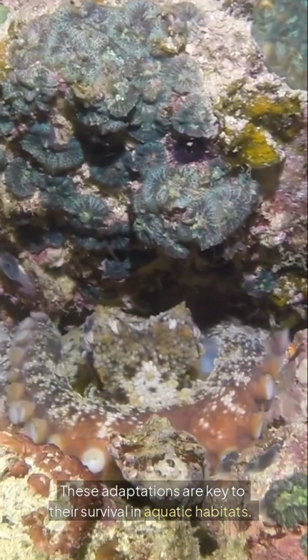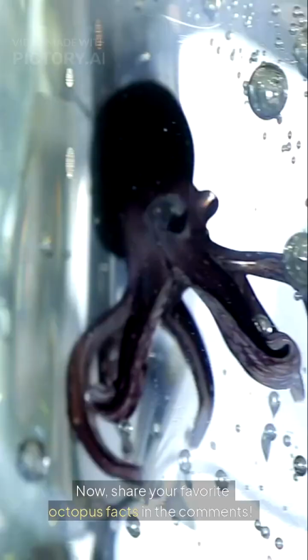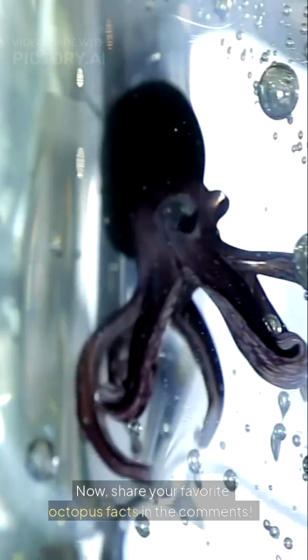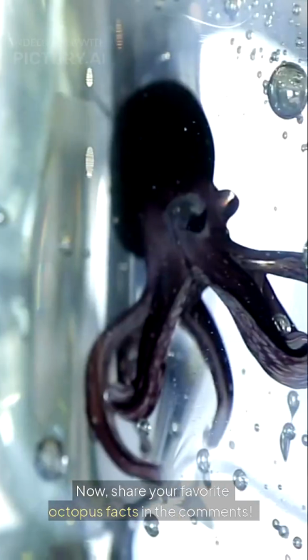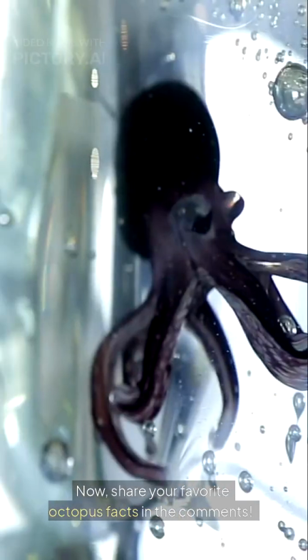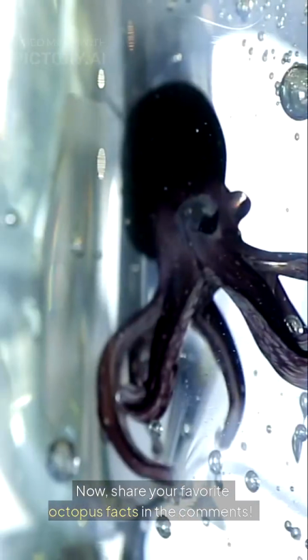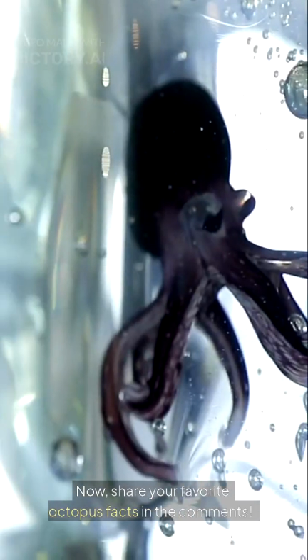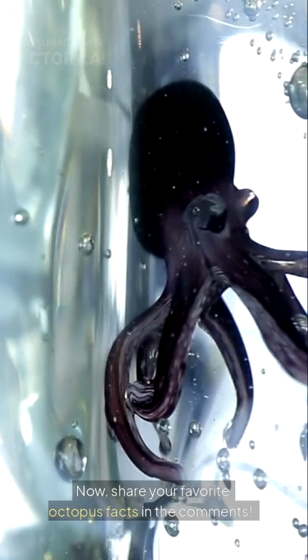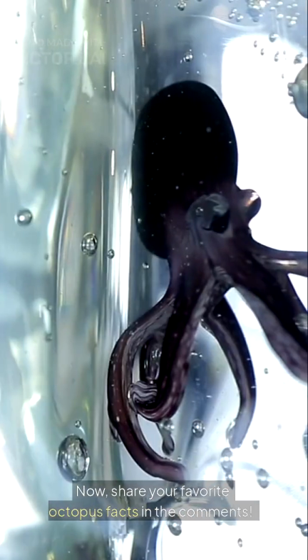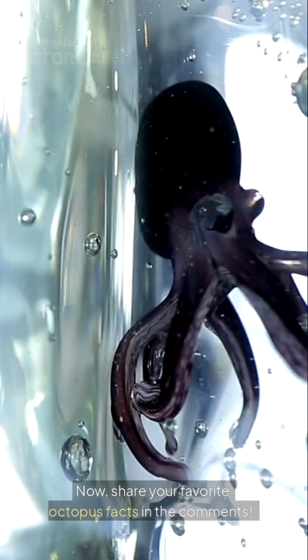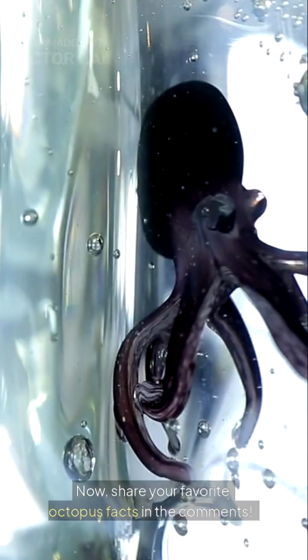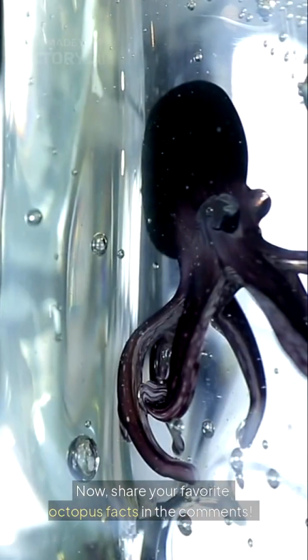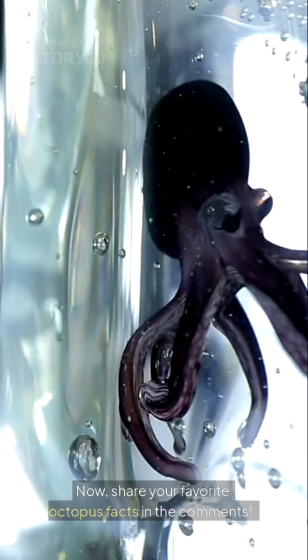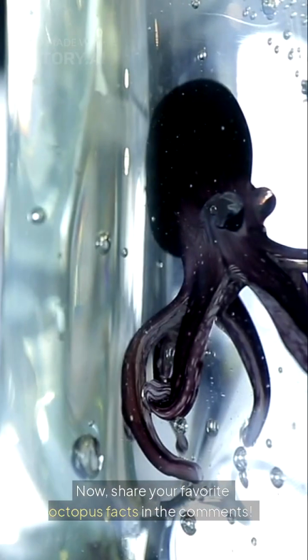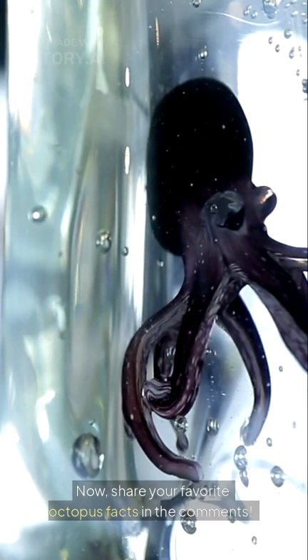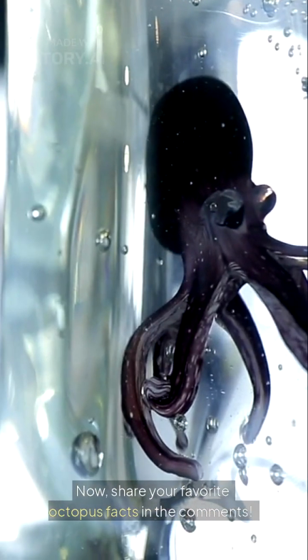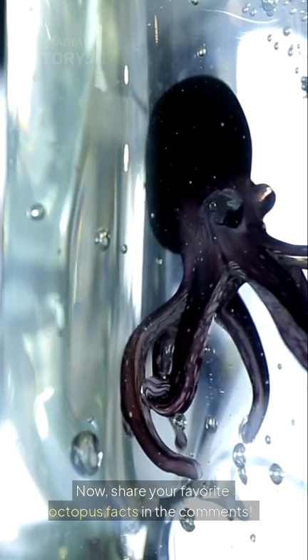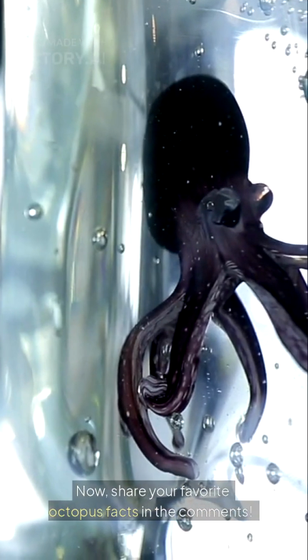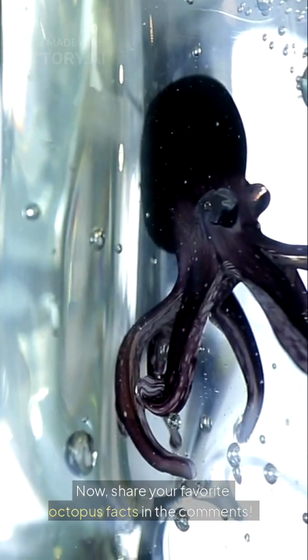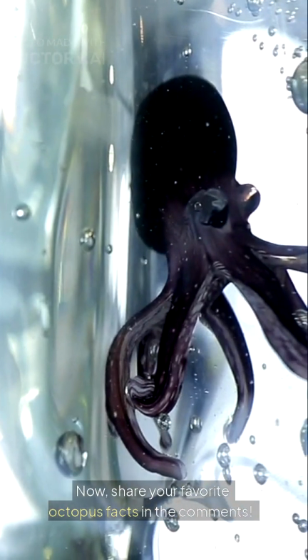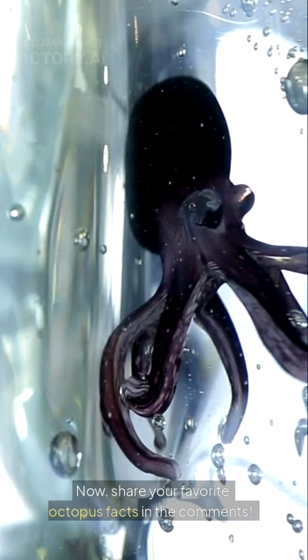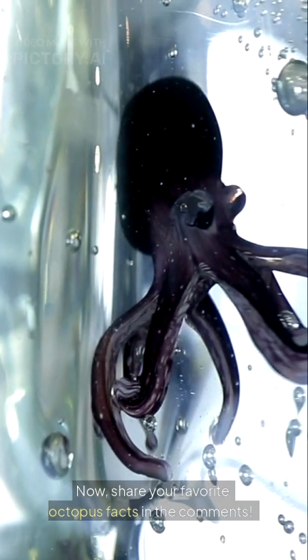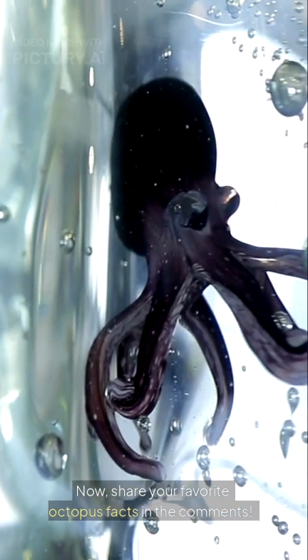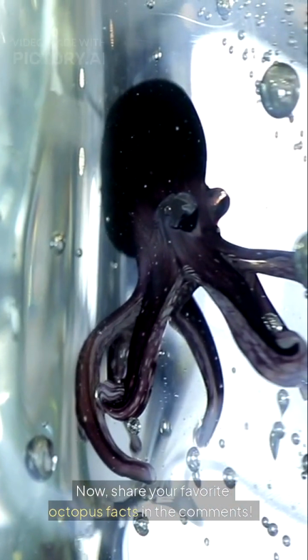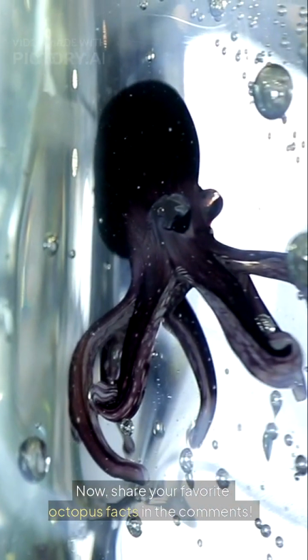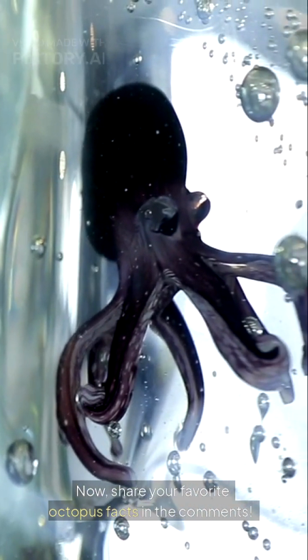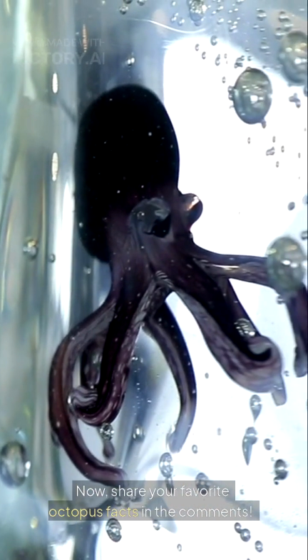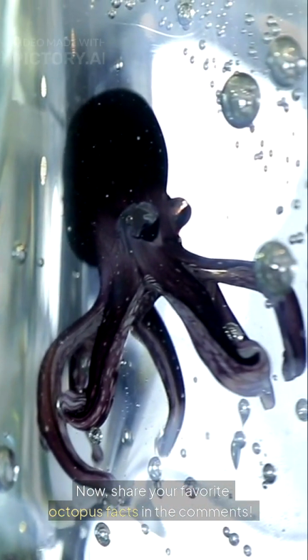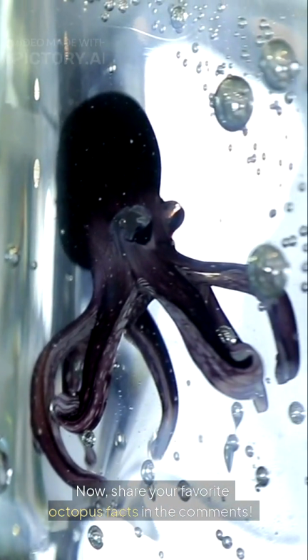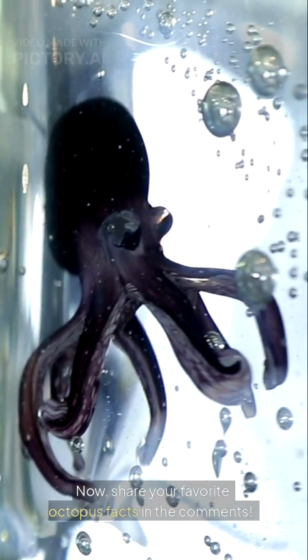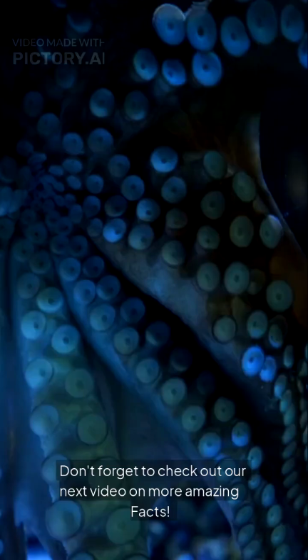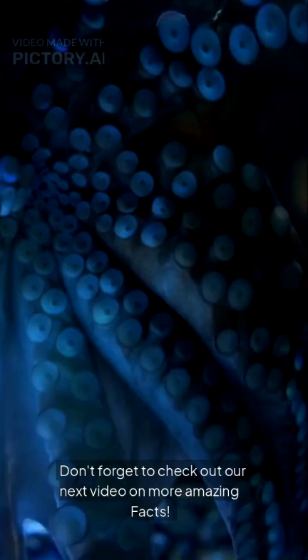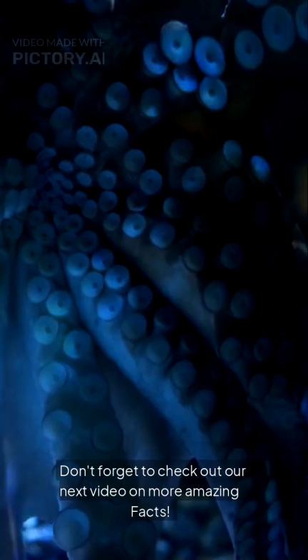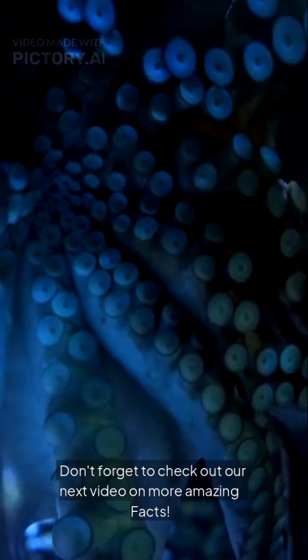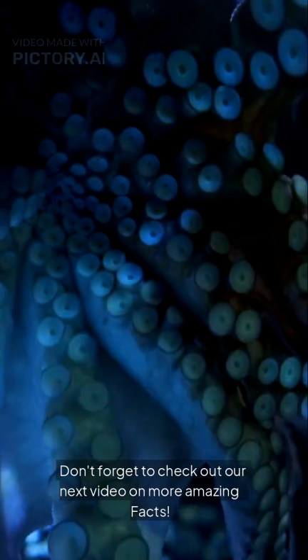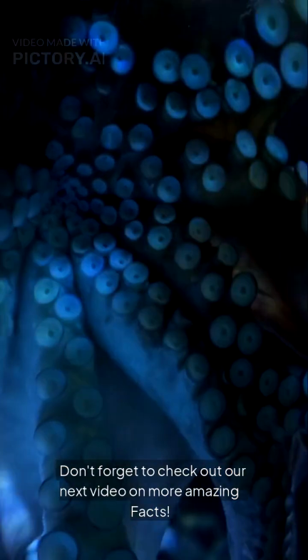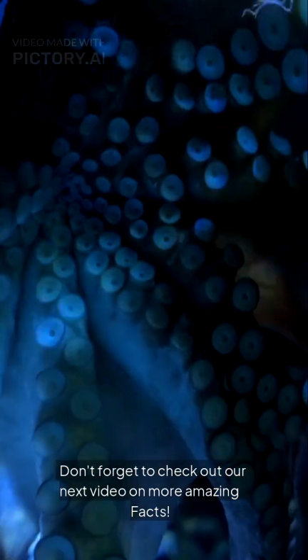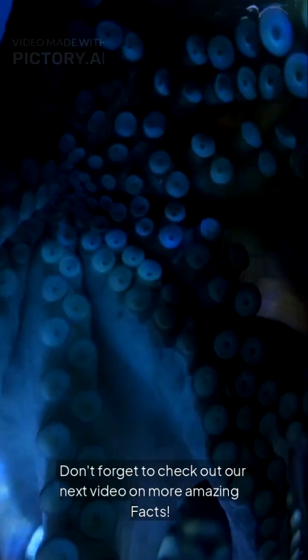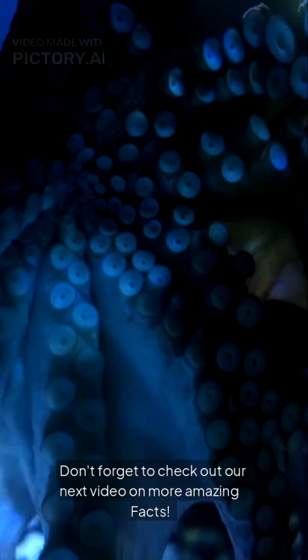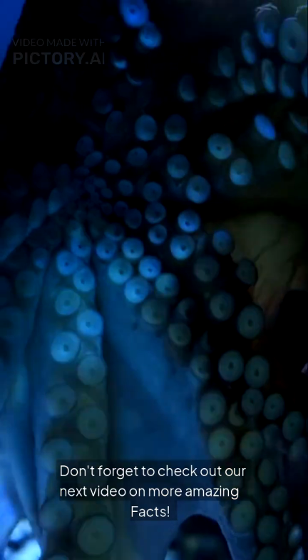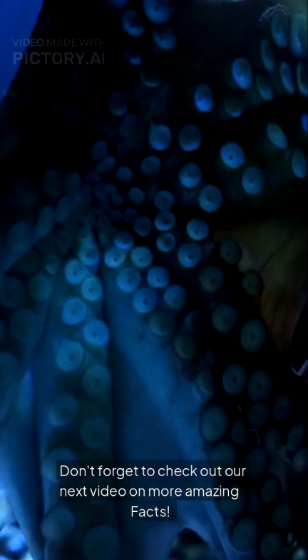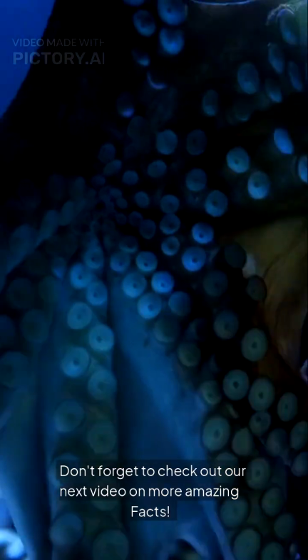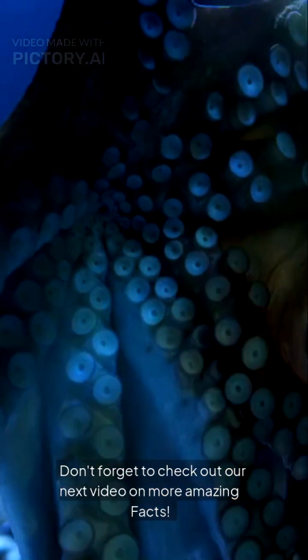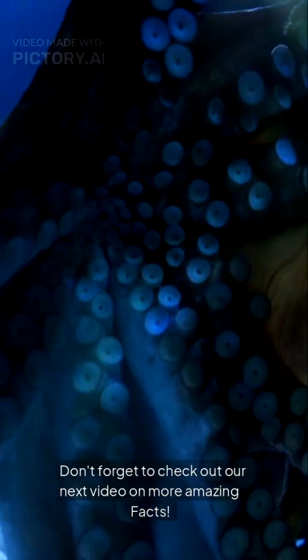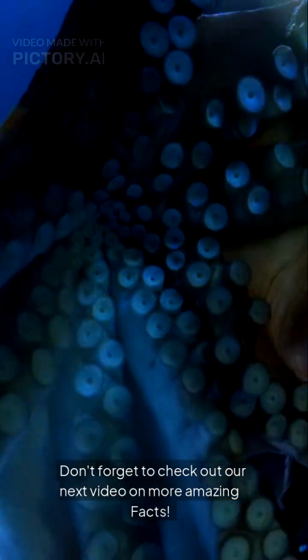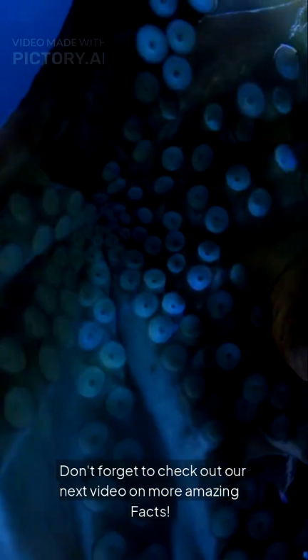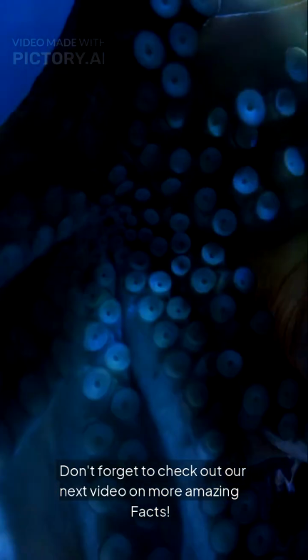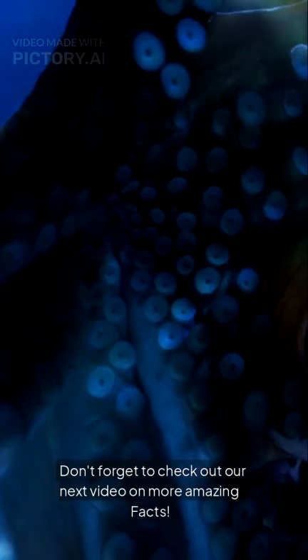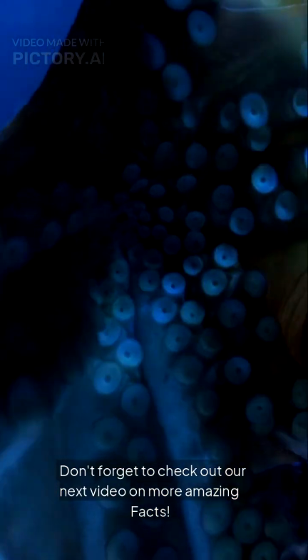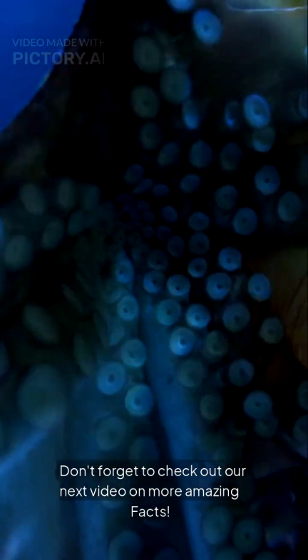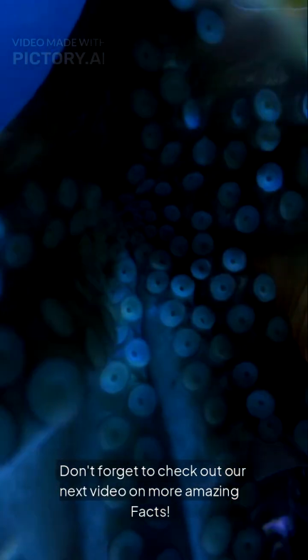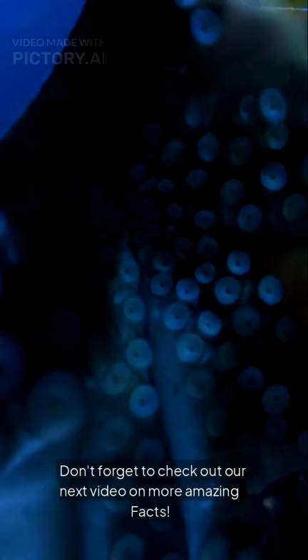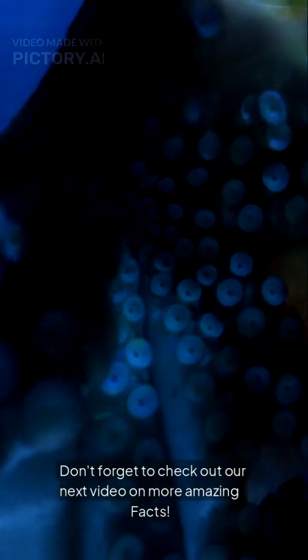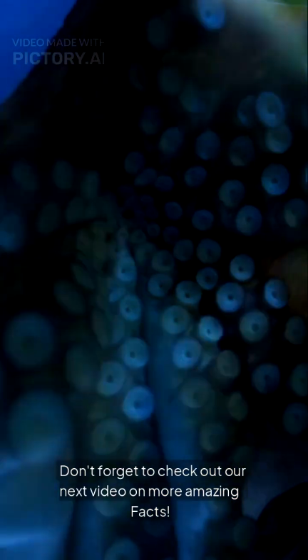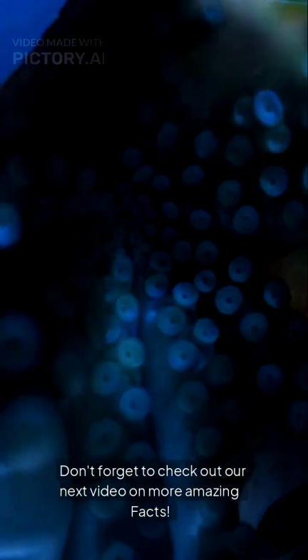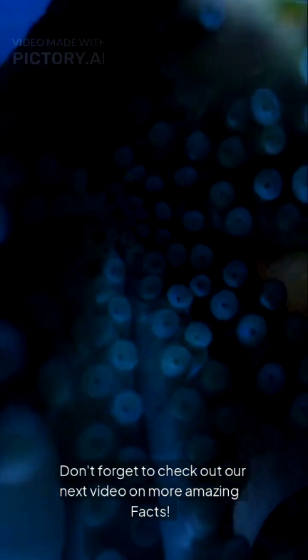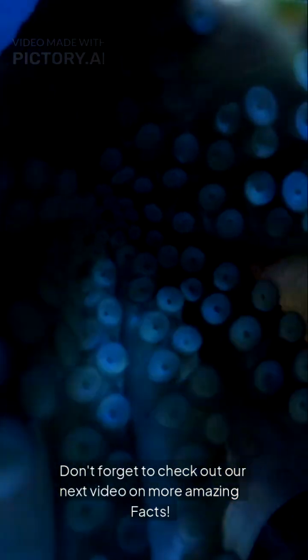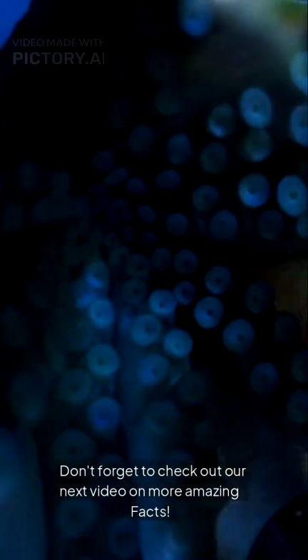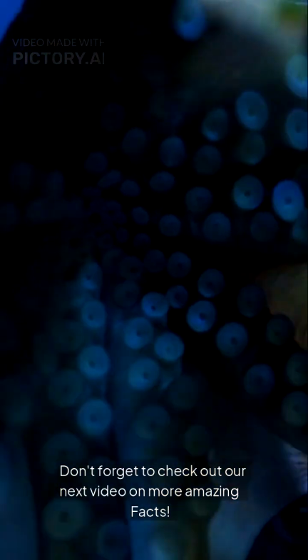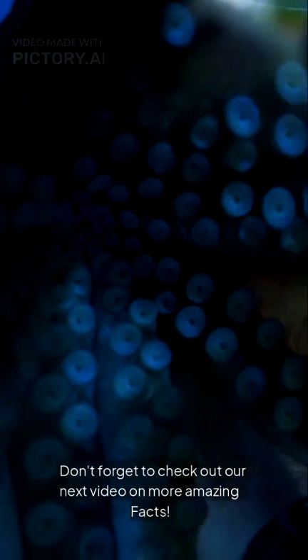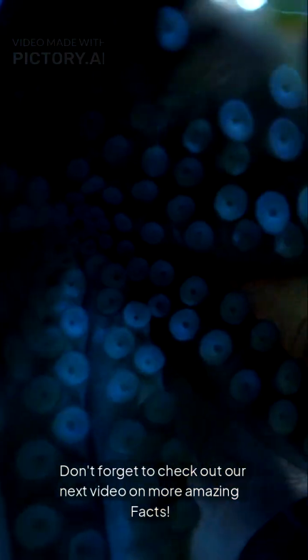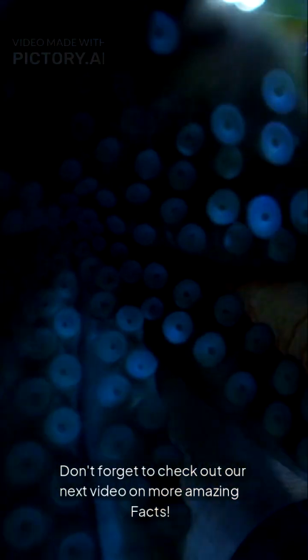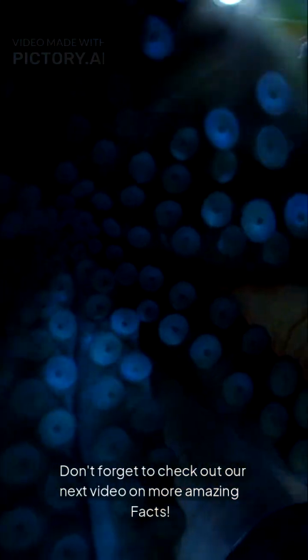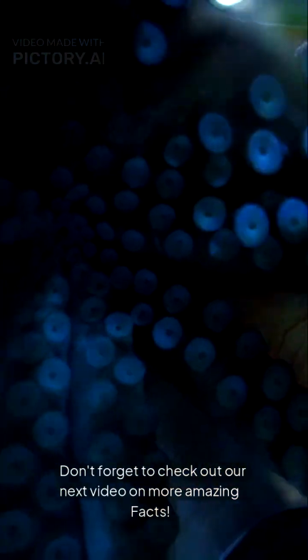Now, share your favorite octopus facts in the comments. Don't forget to check out our next video on more amazing facts.